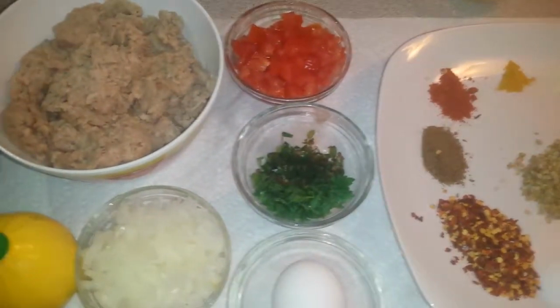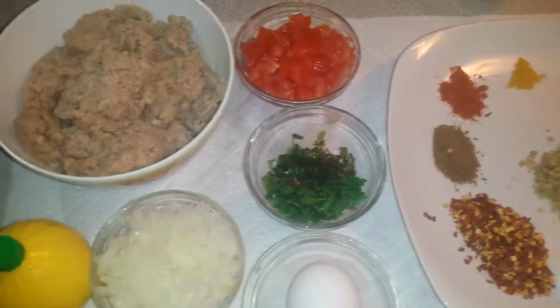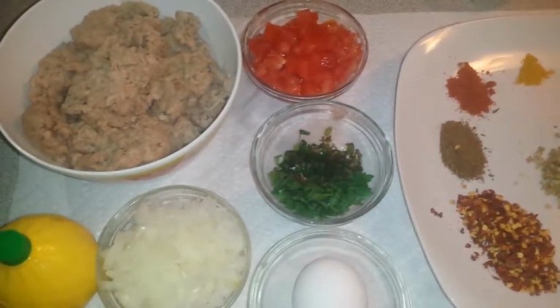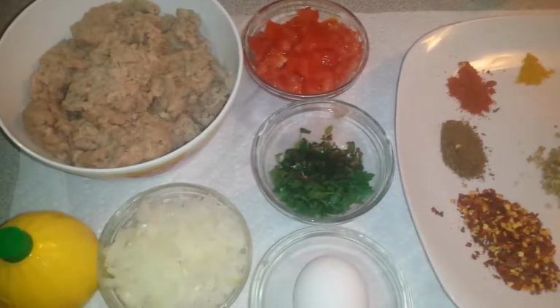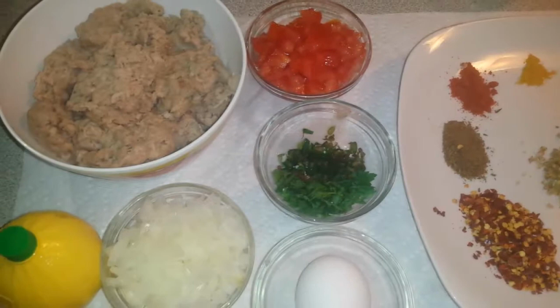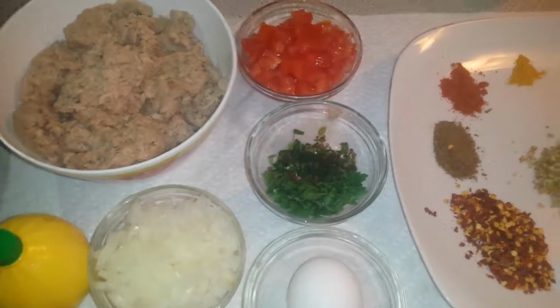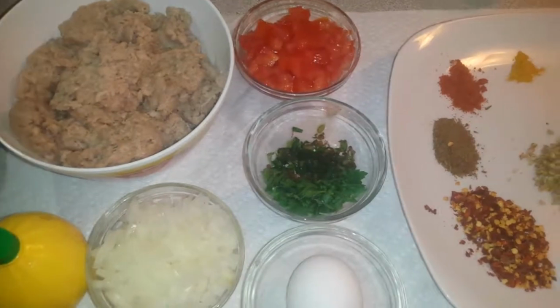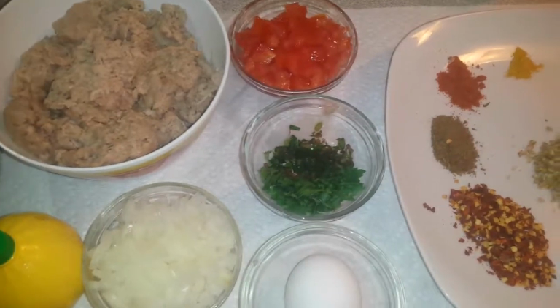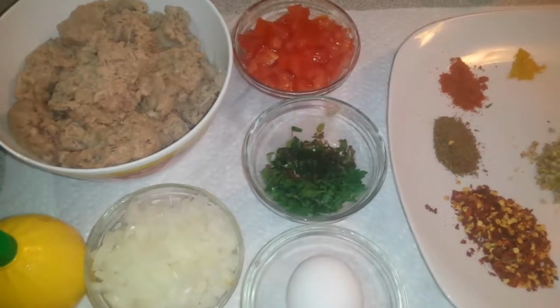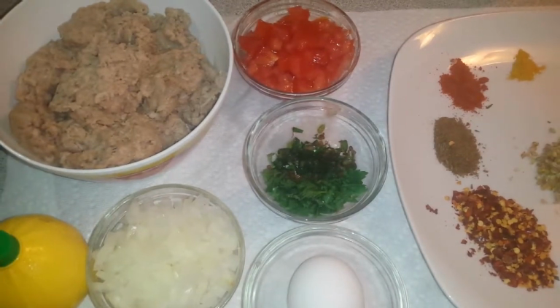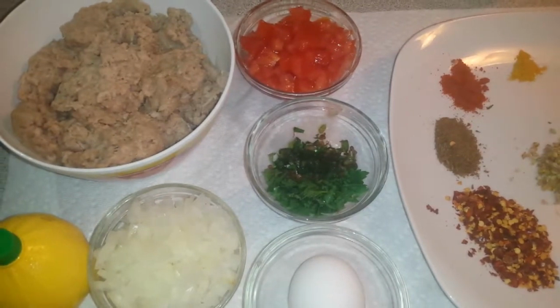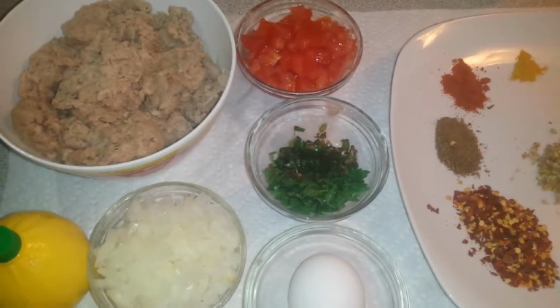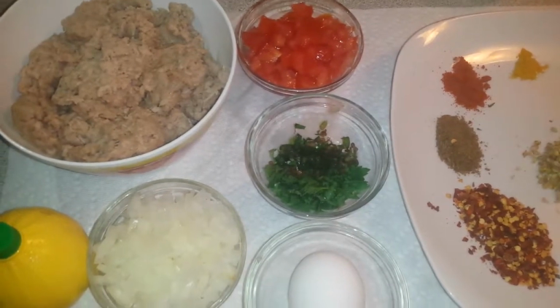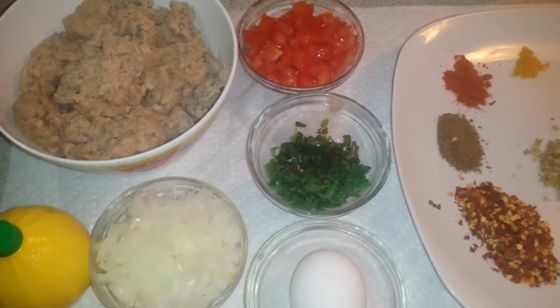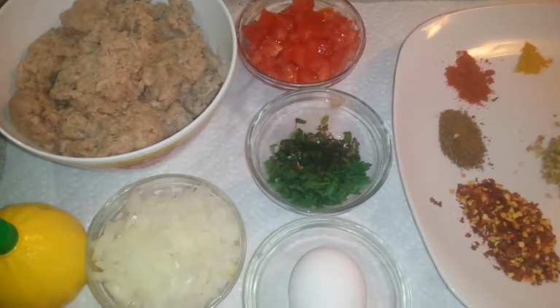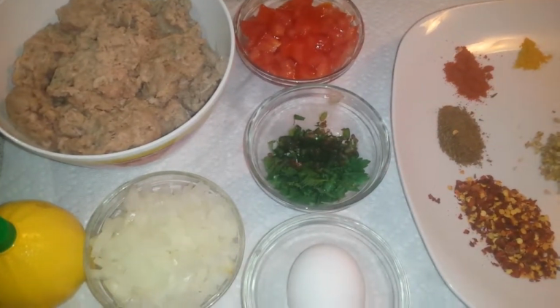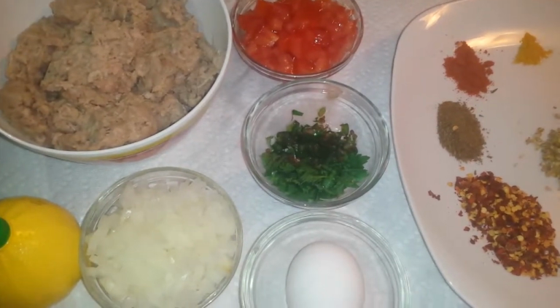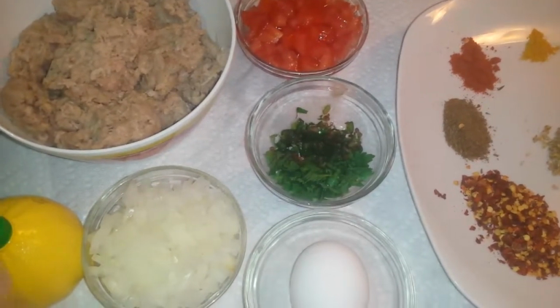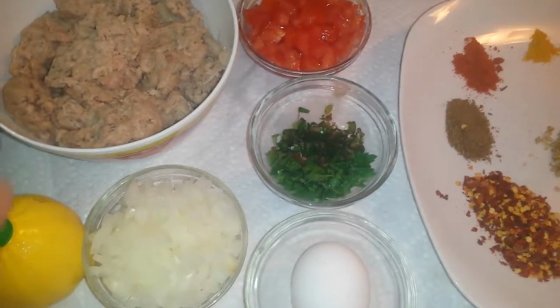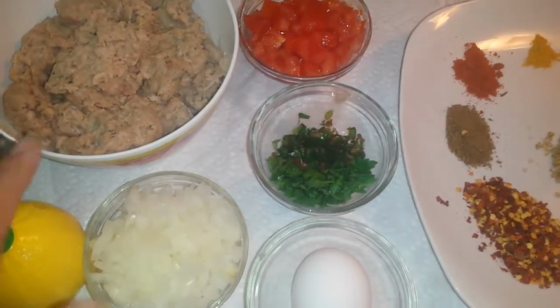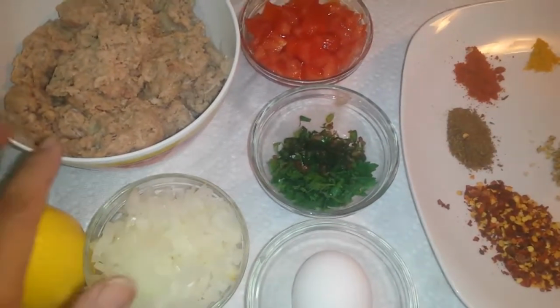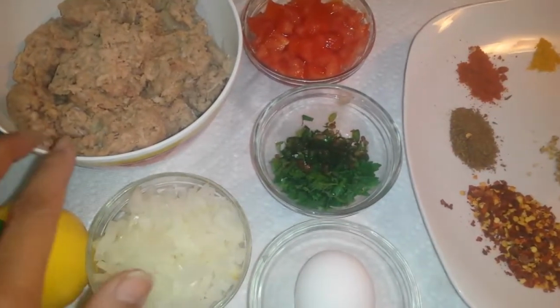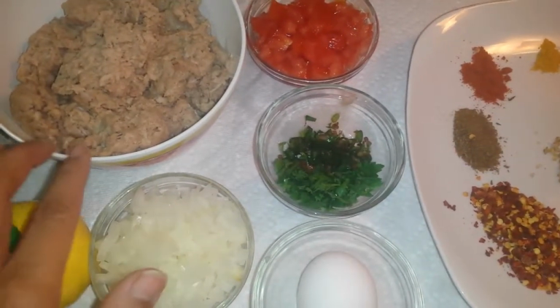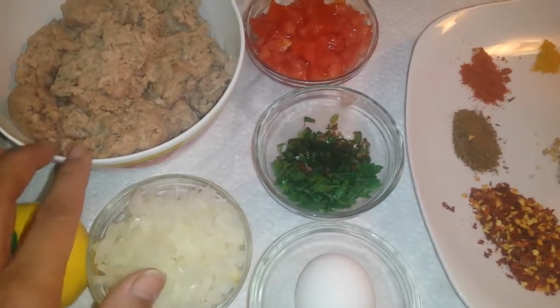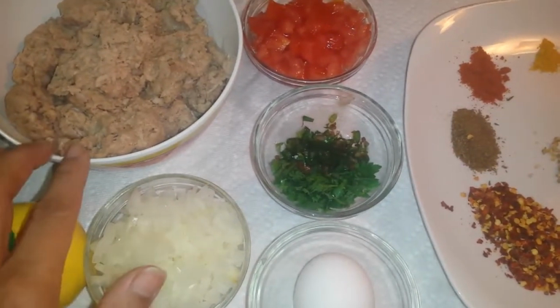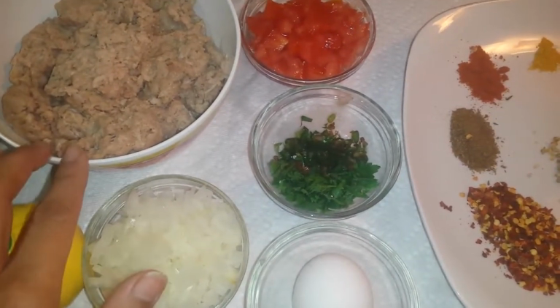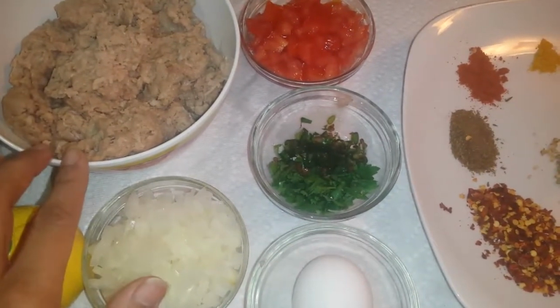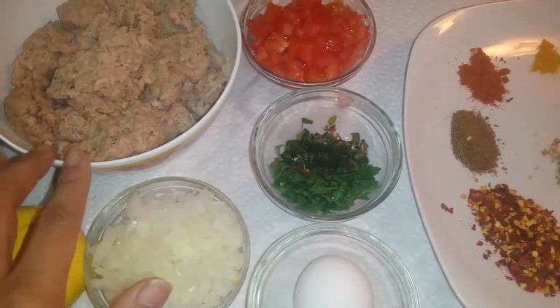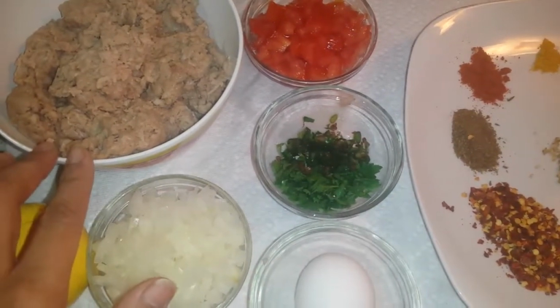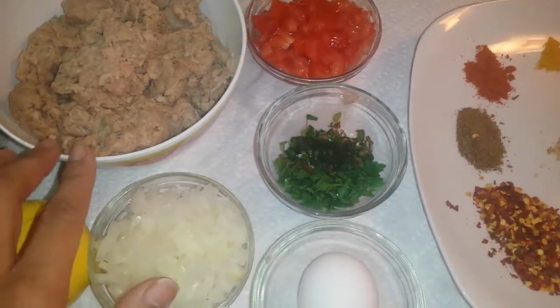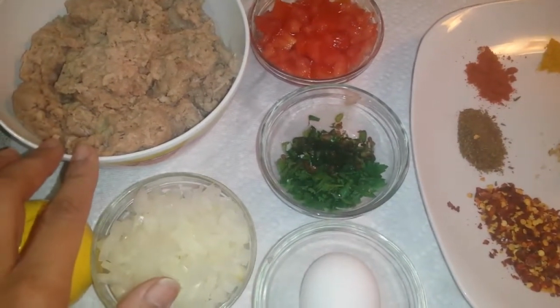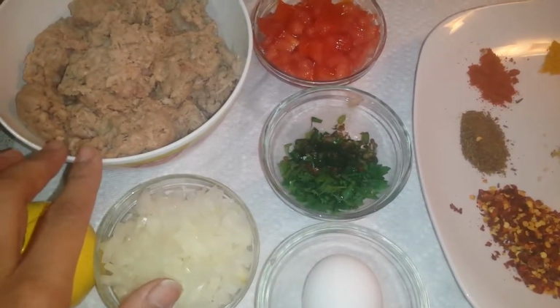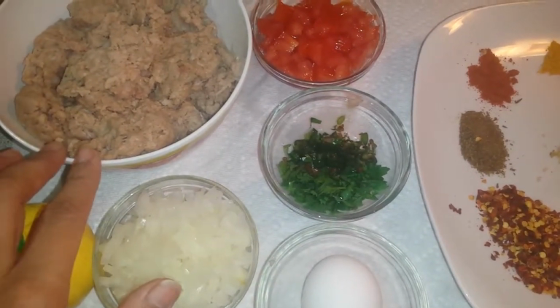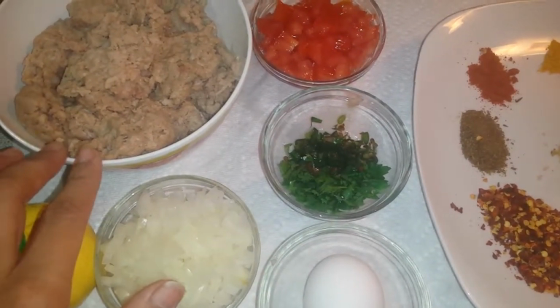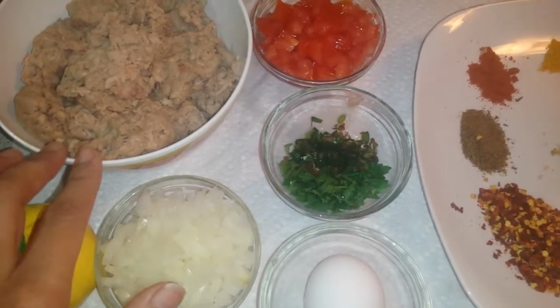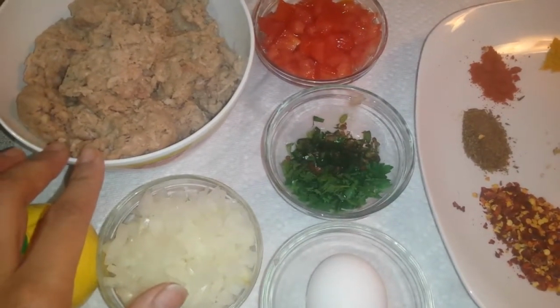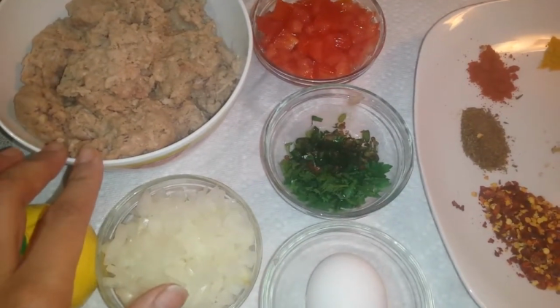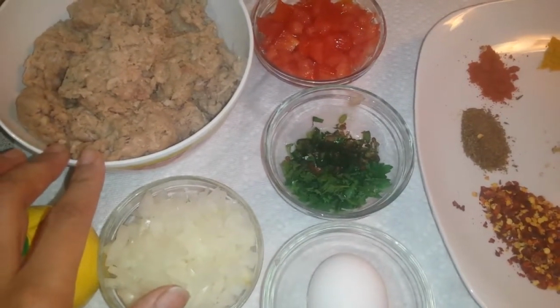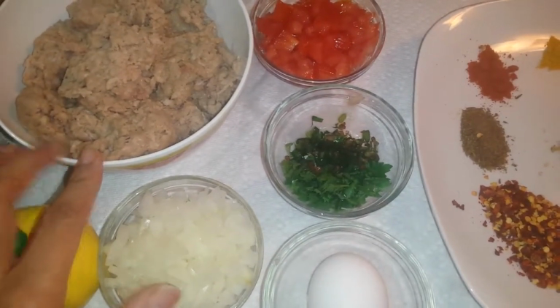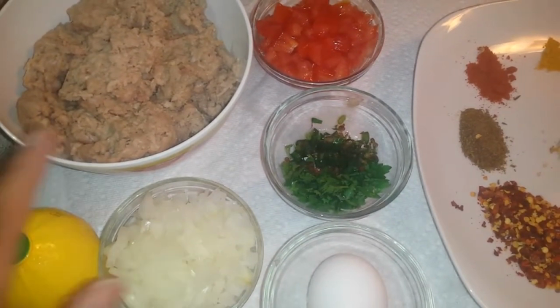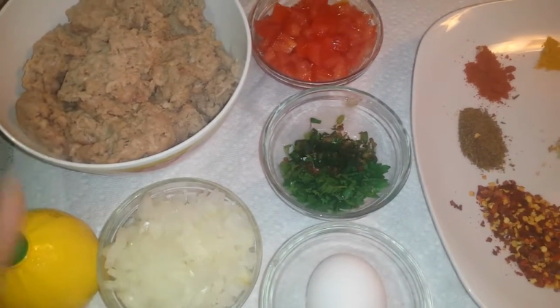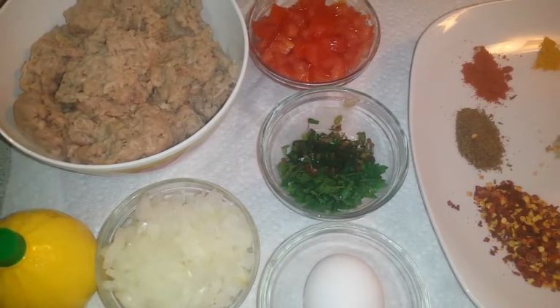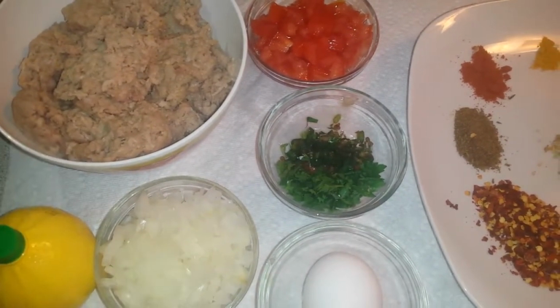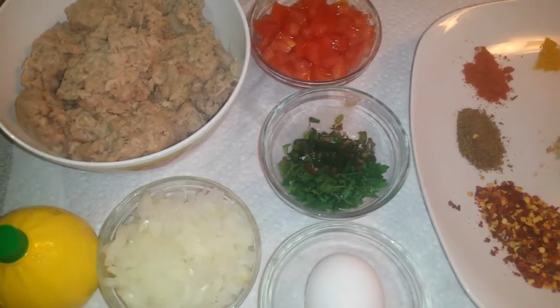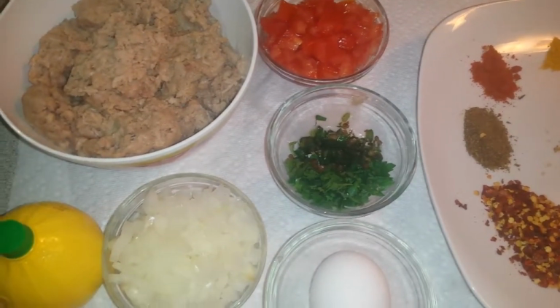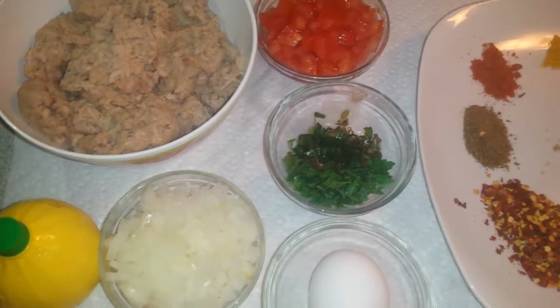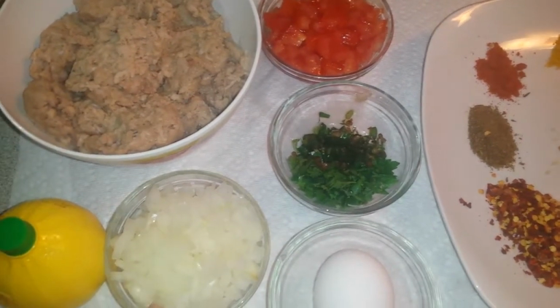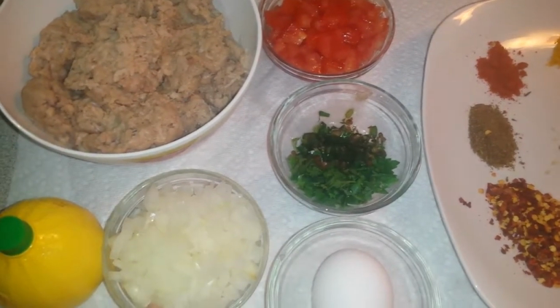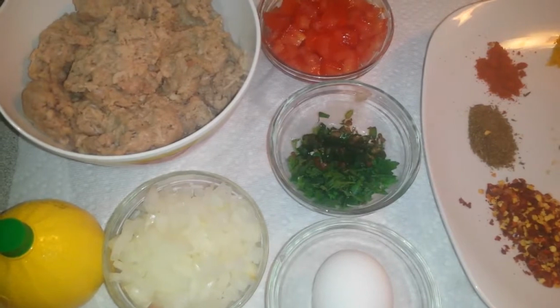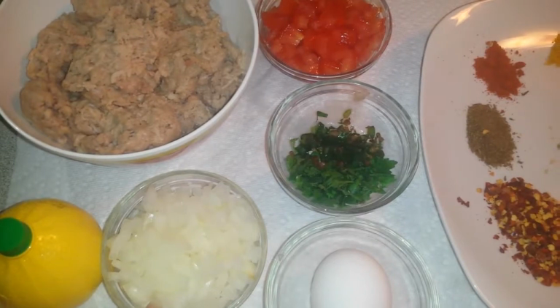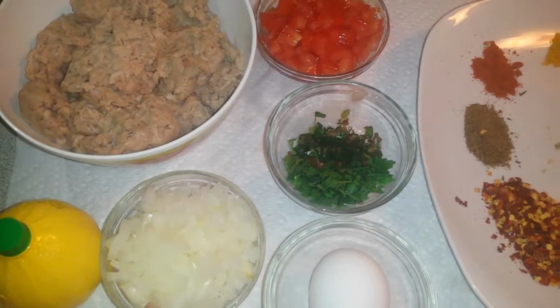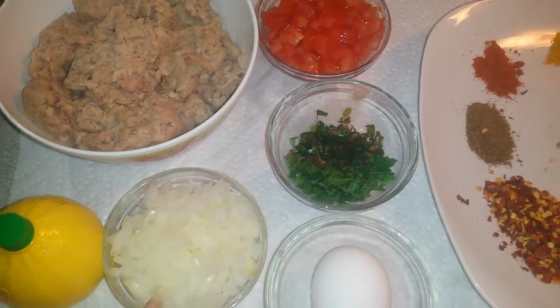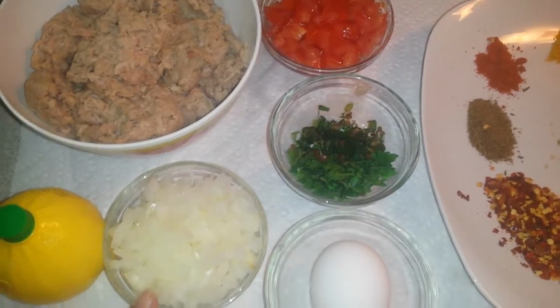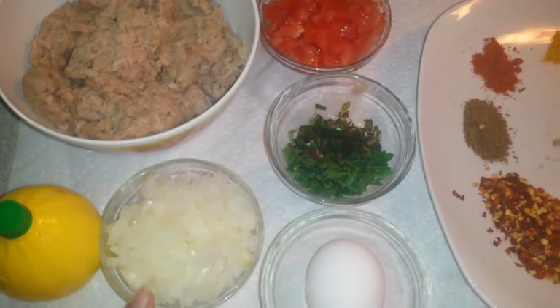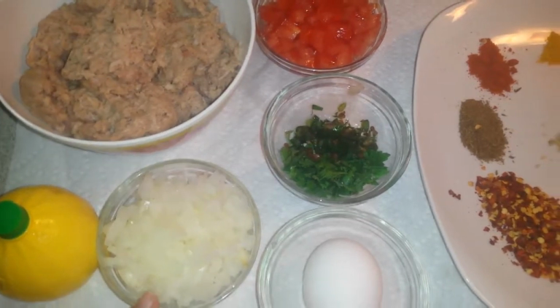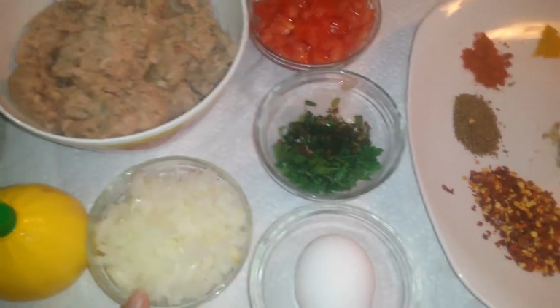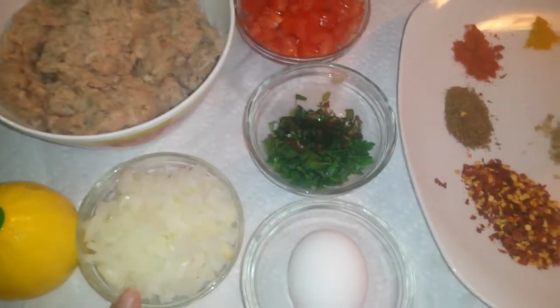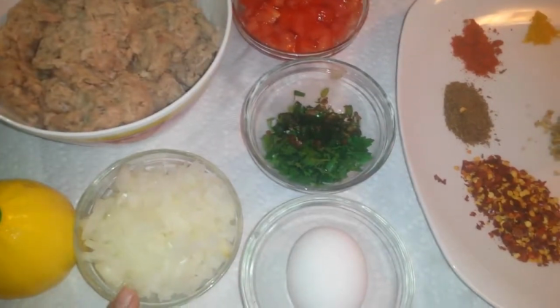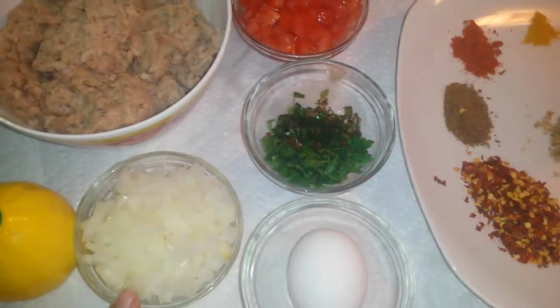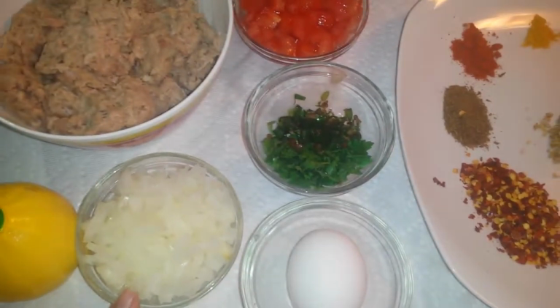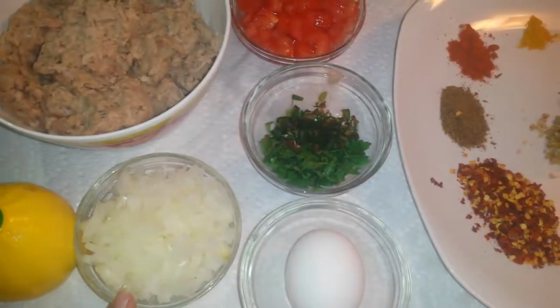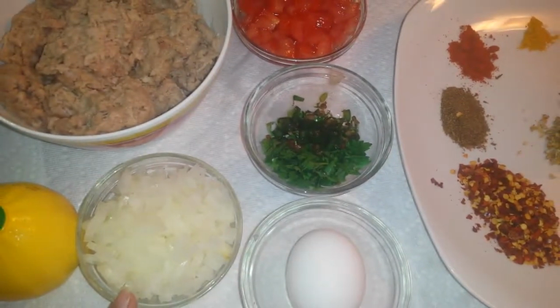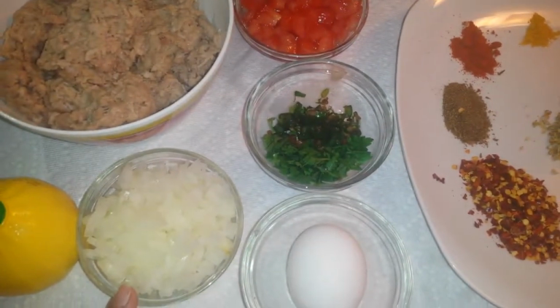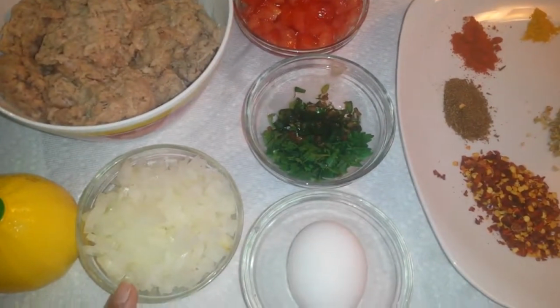For this, I will take note. This is beef, half kg. I will add 1 and a half cup onion.